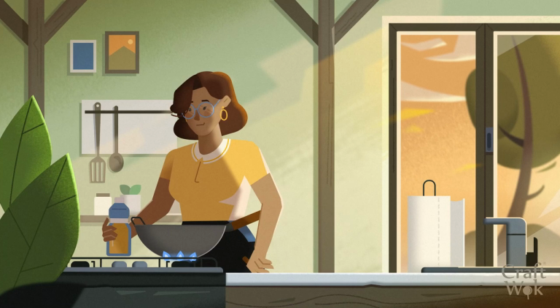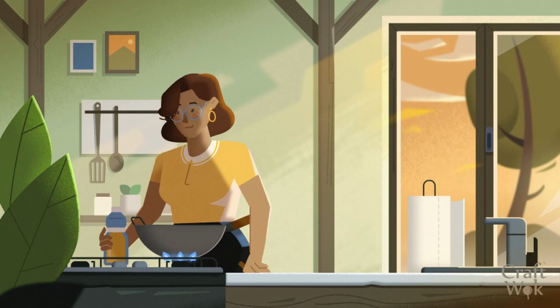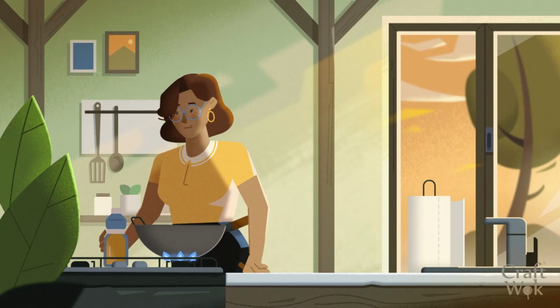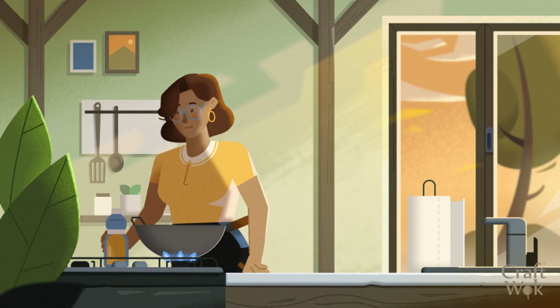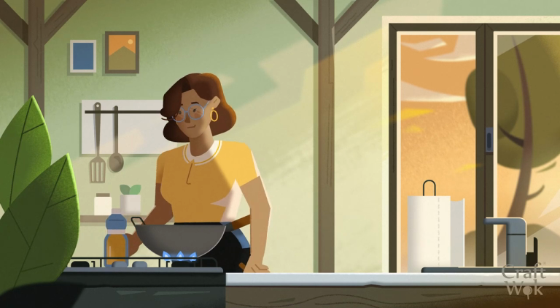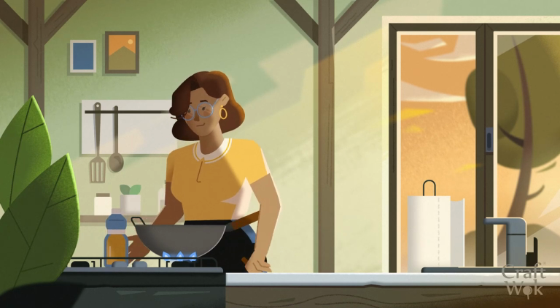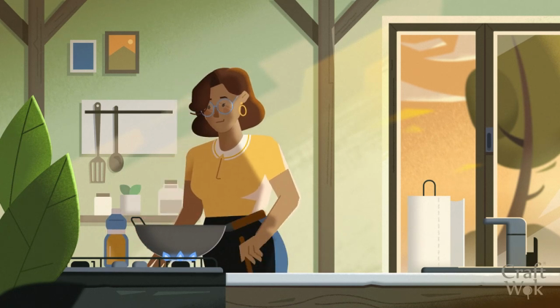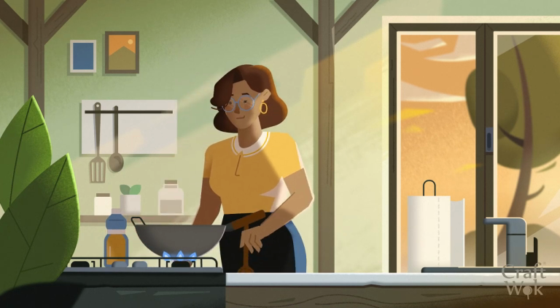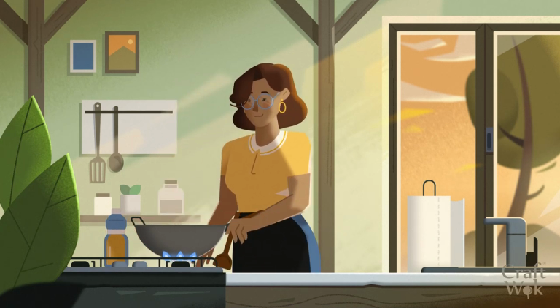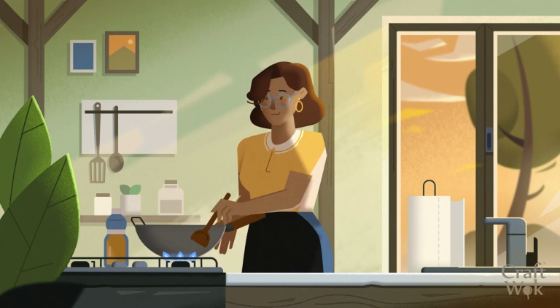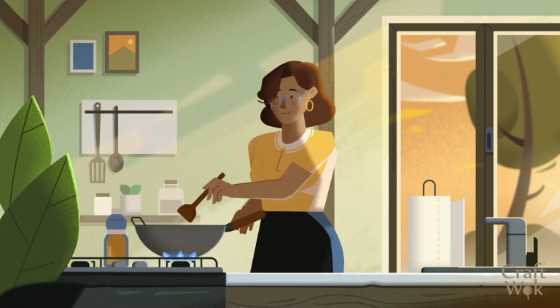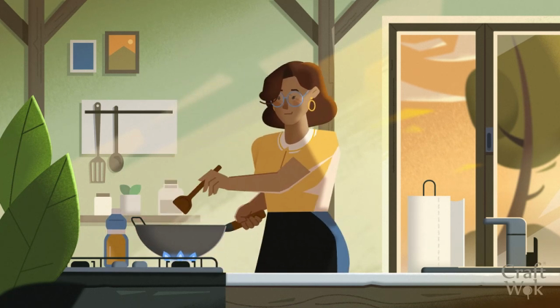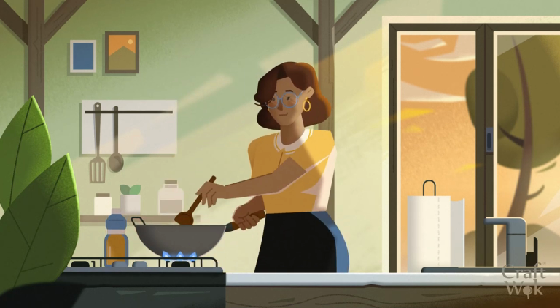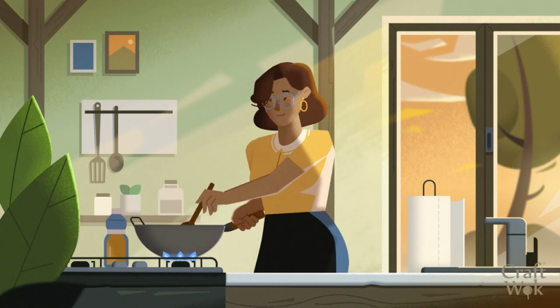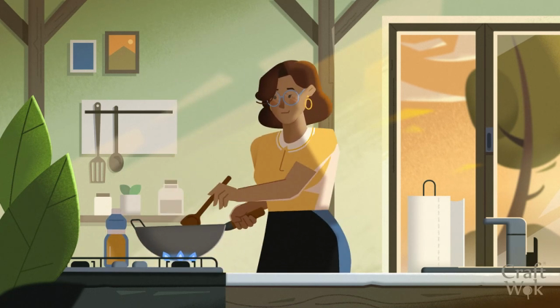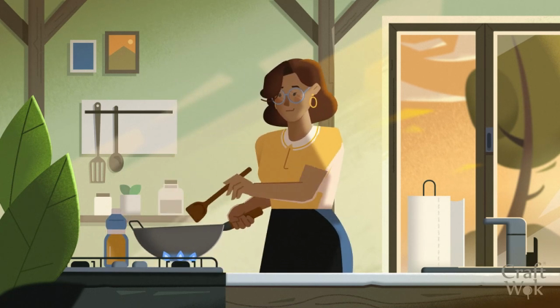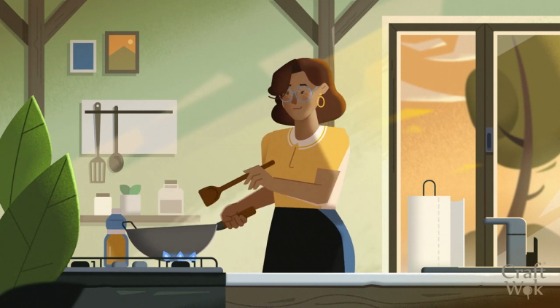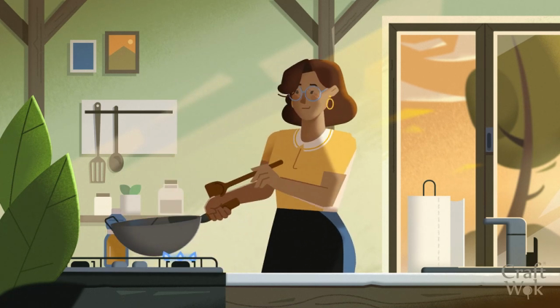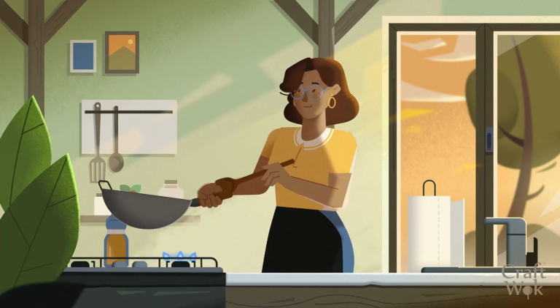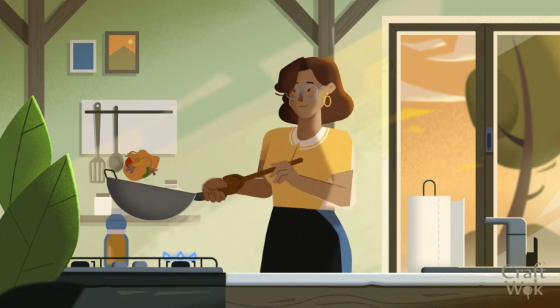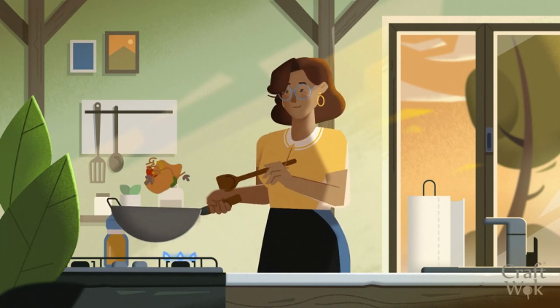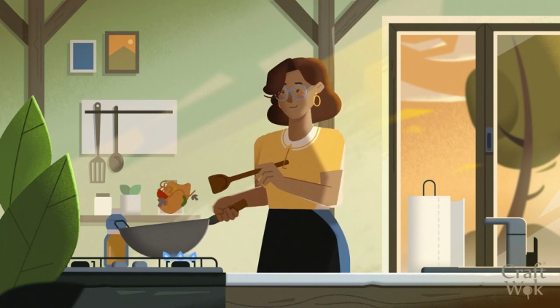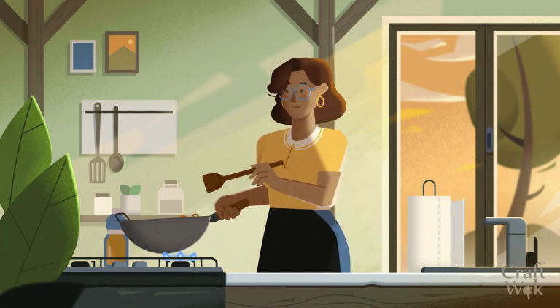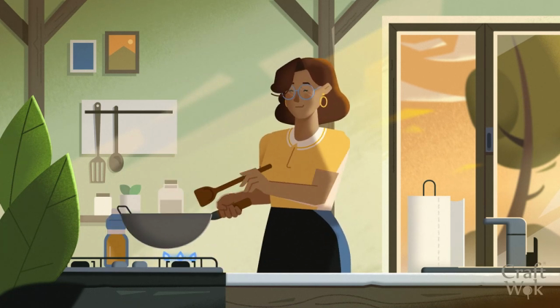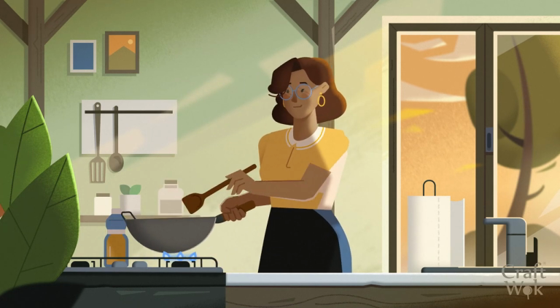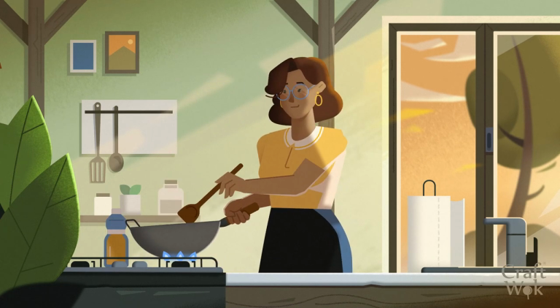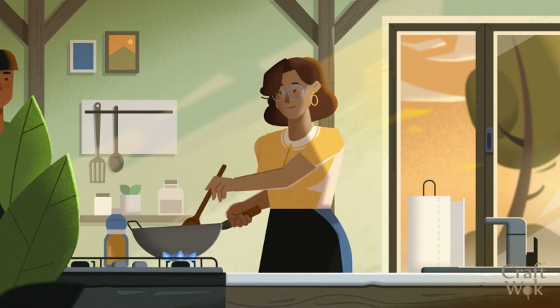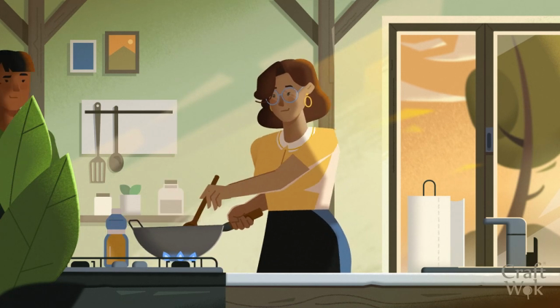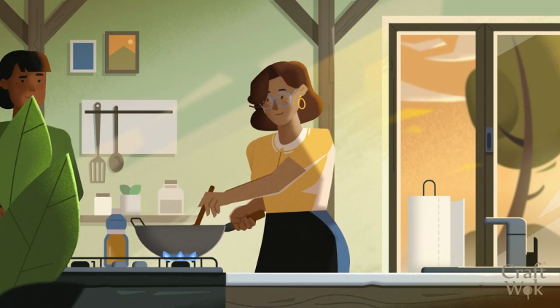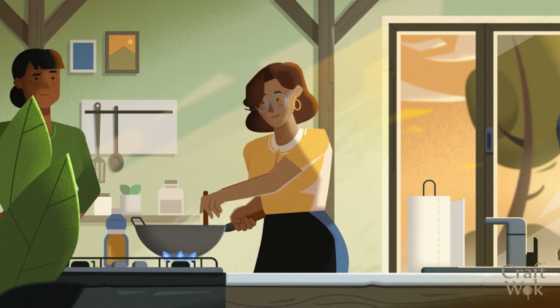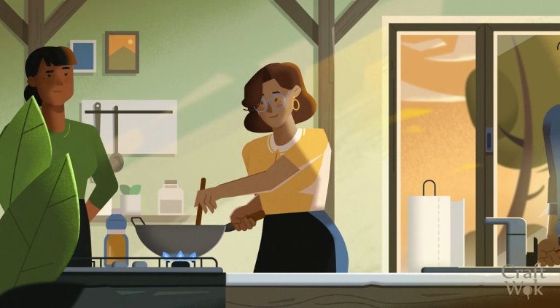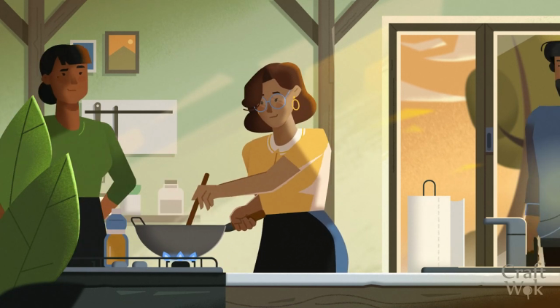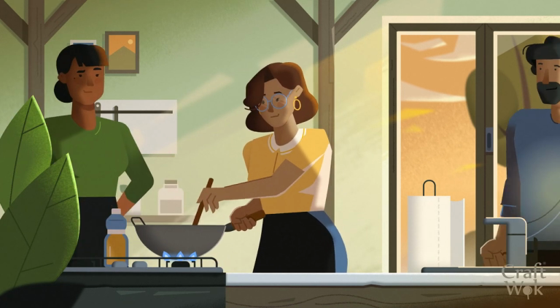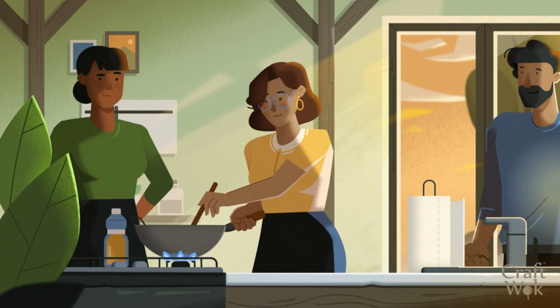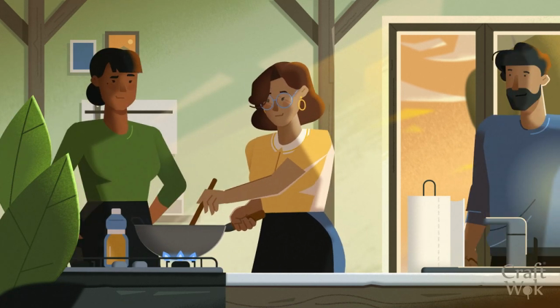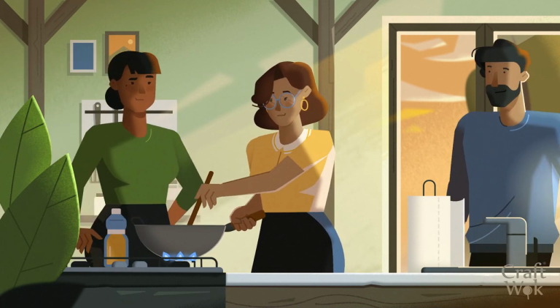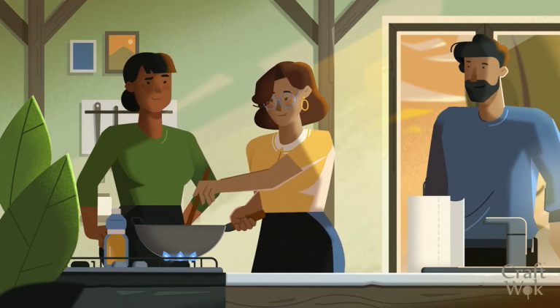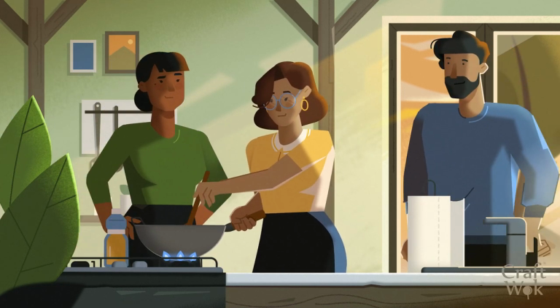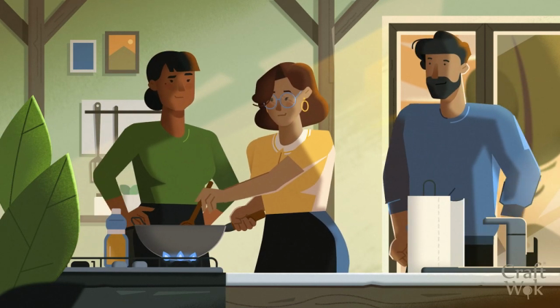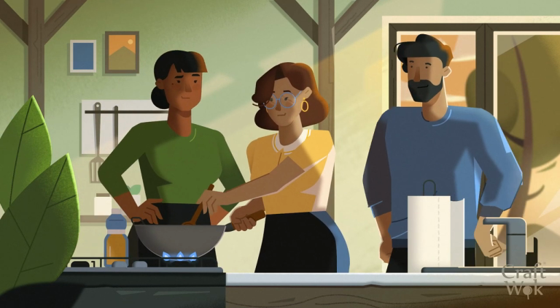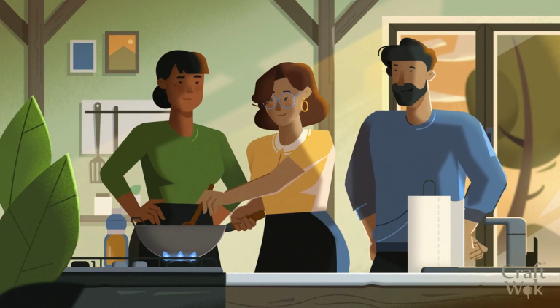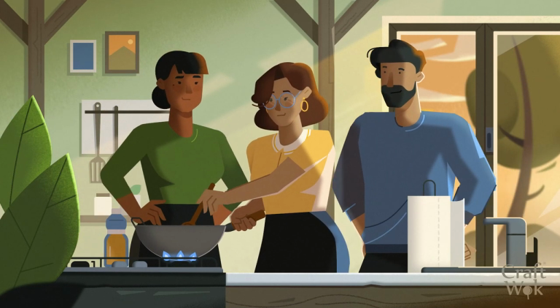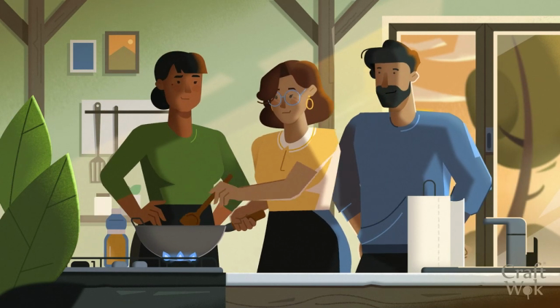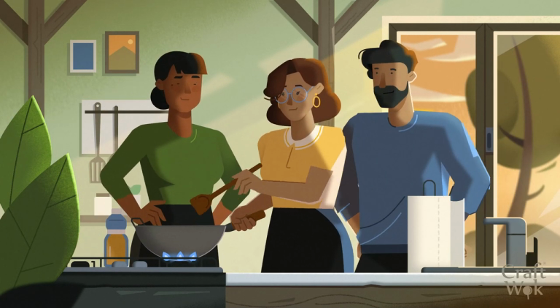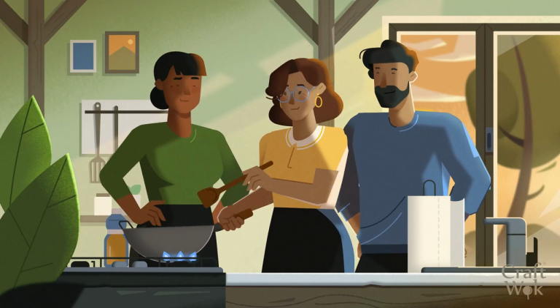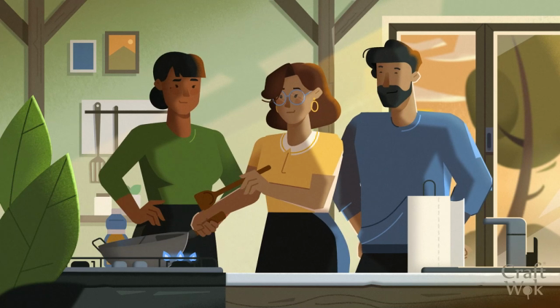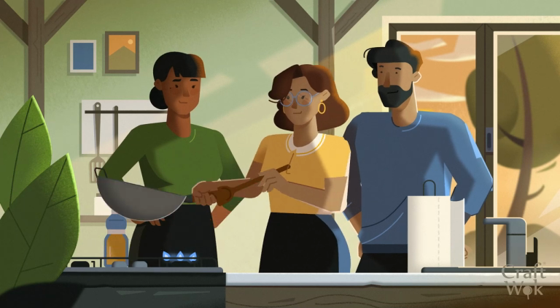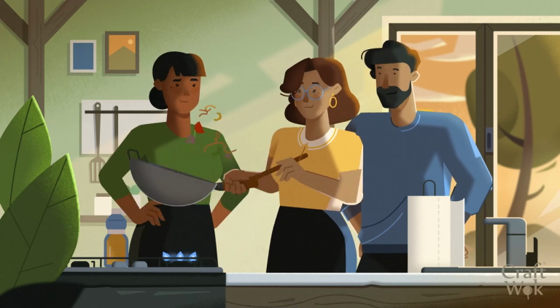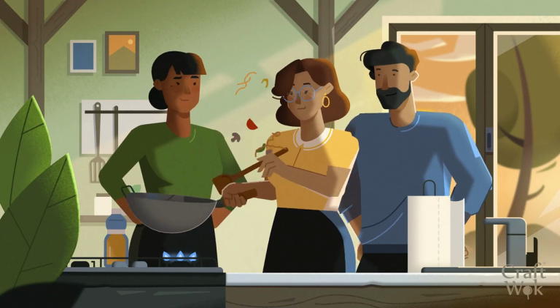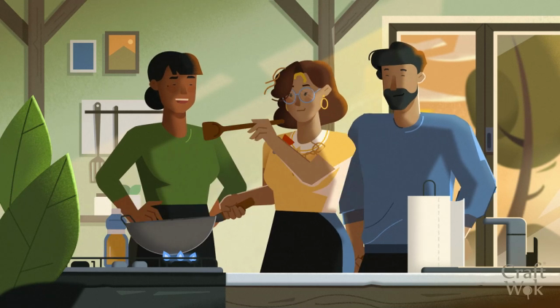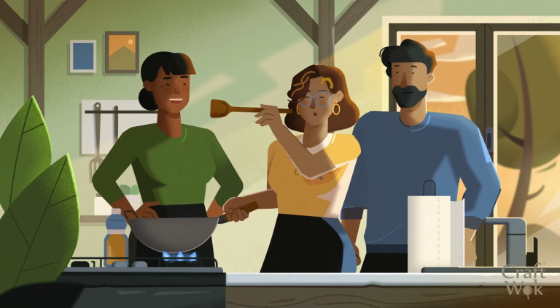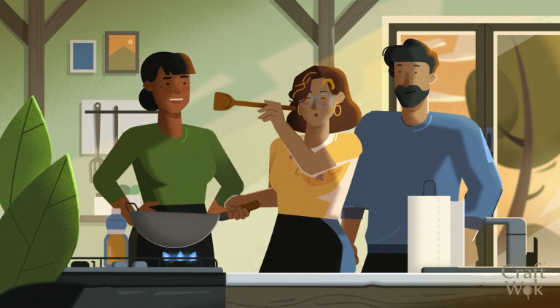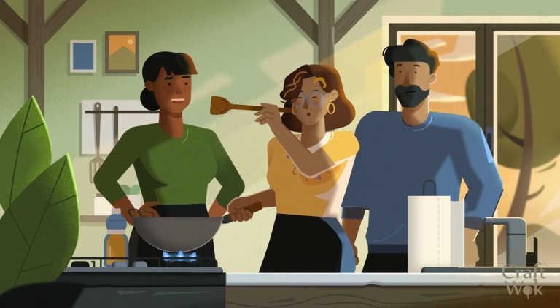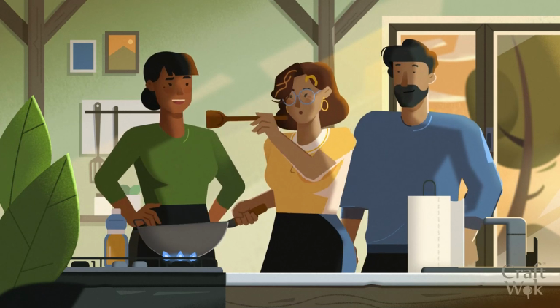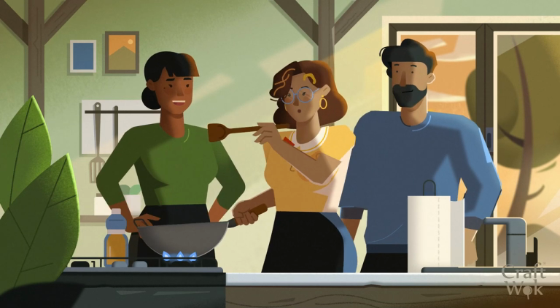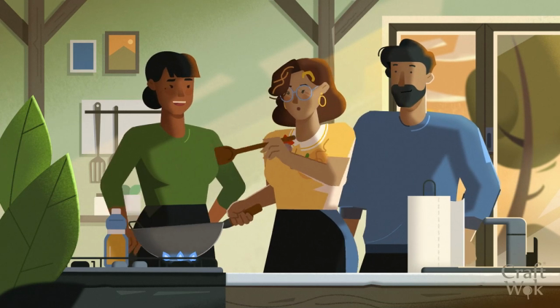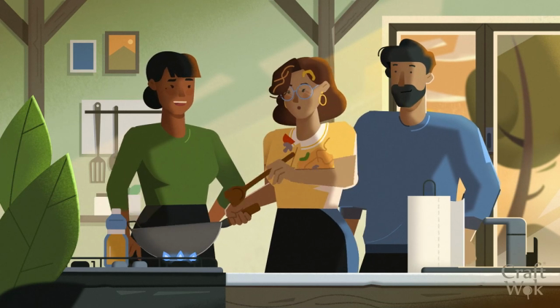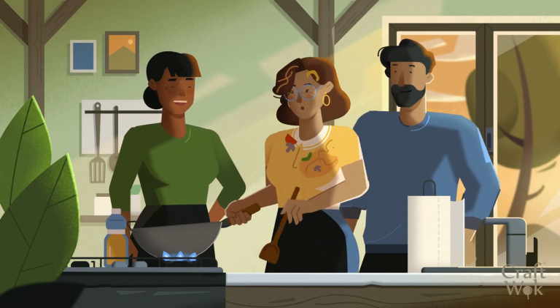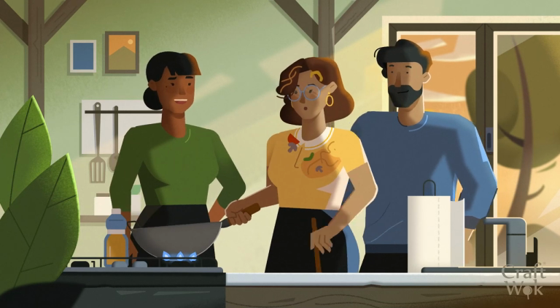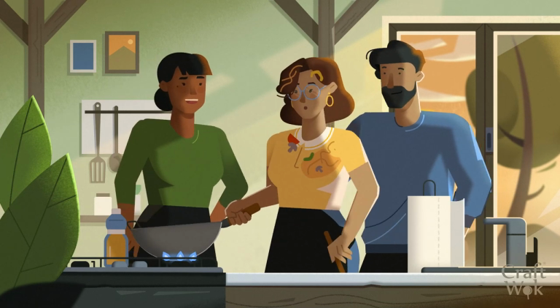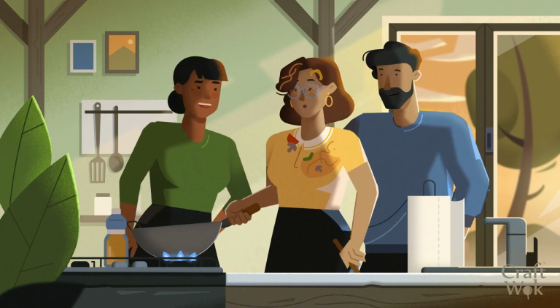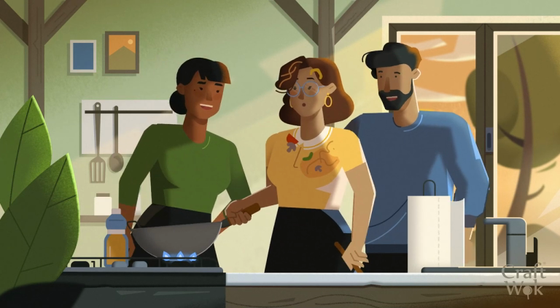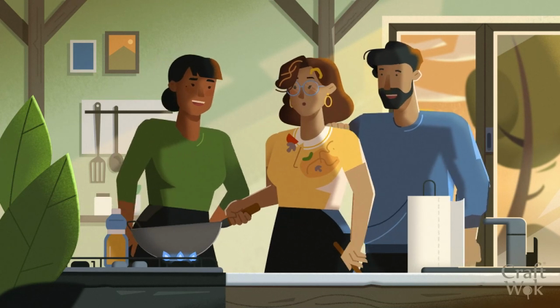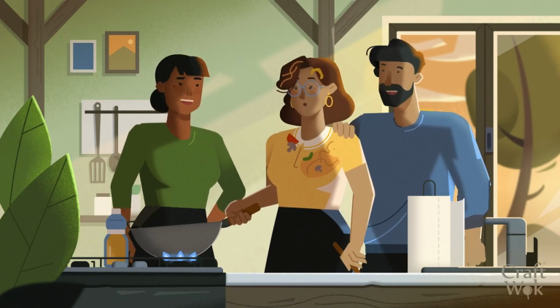Don't hike the mountains in new boots. Practice wok cooking with some easy vegetable stir-fries before impressing your guests.